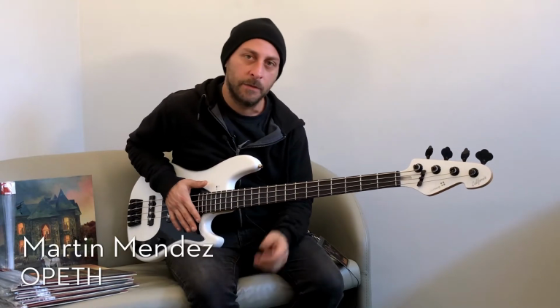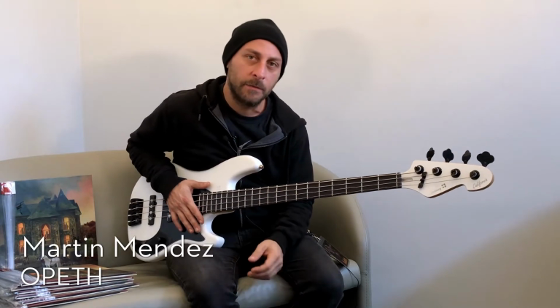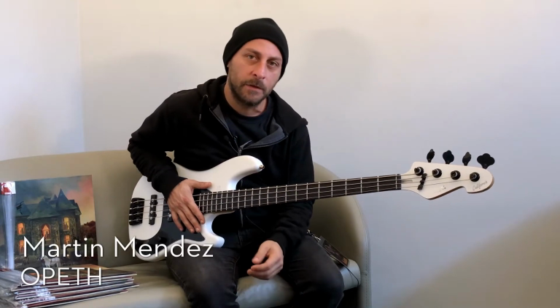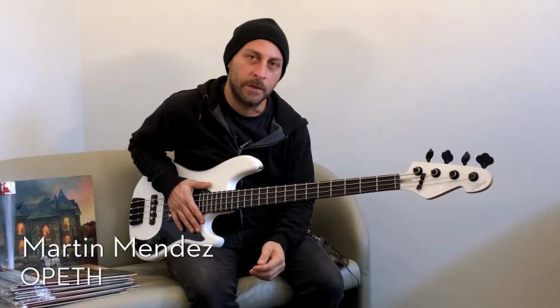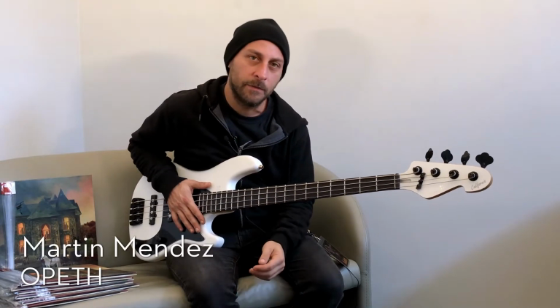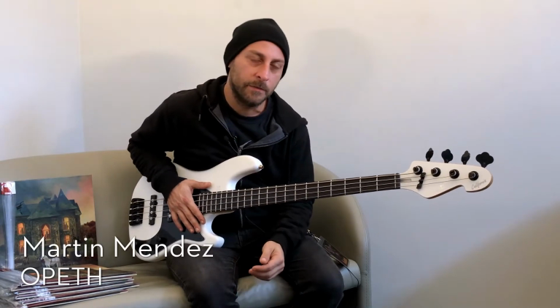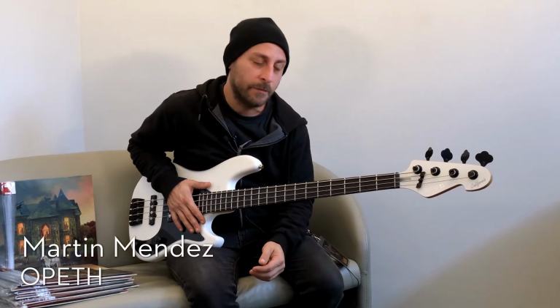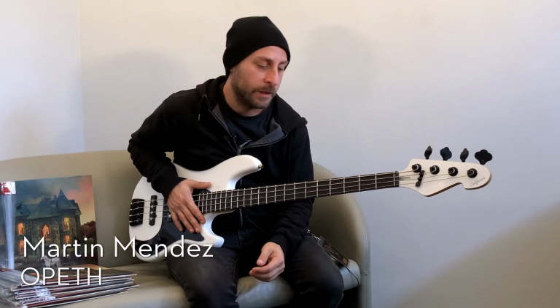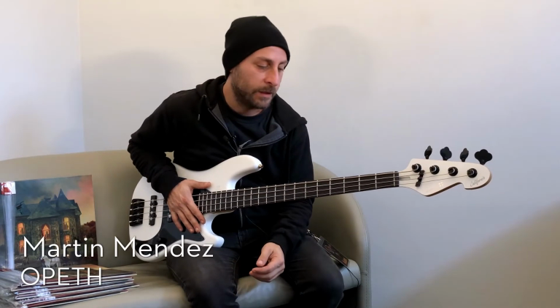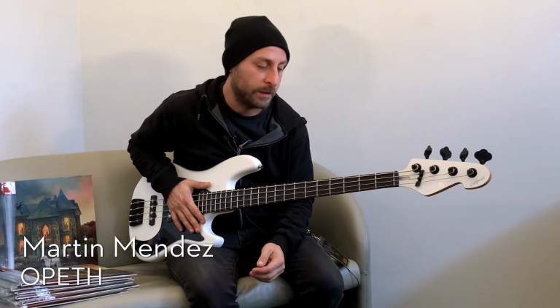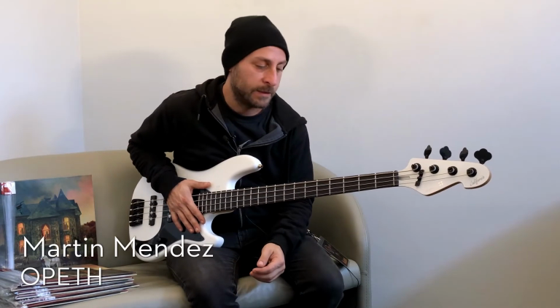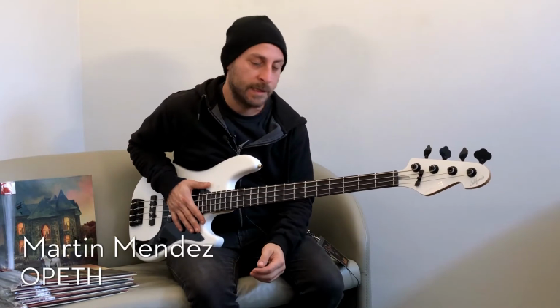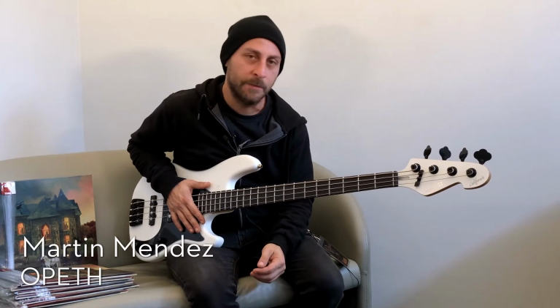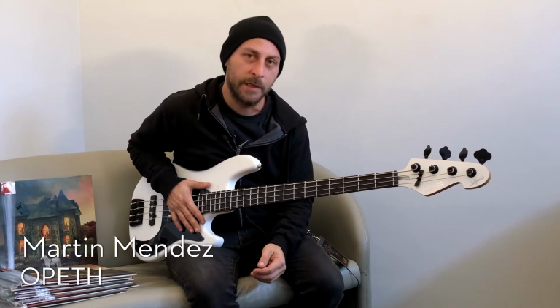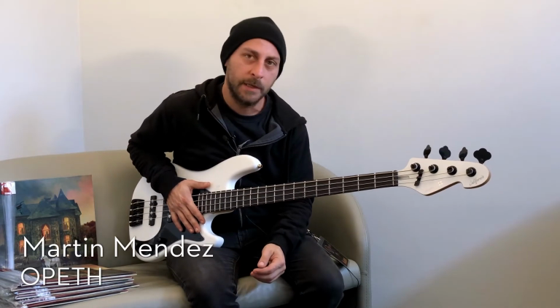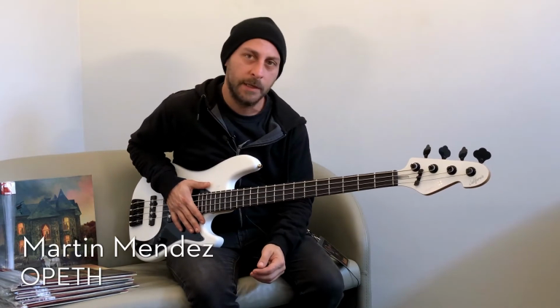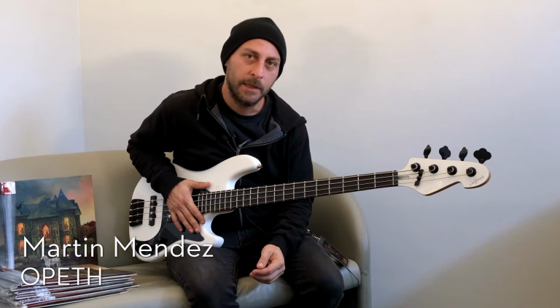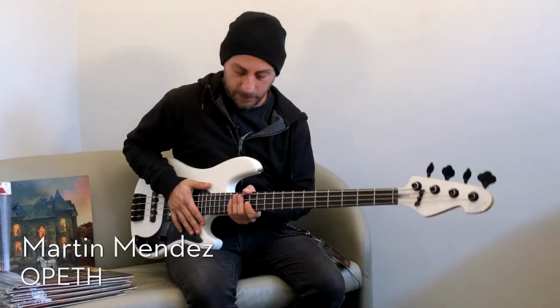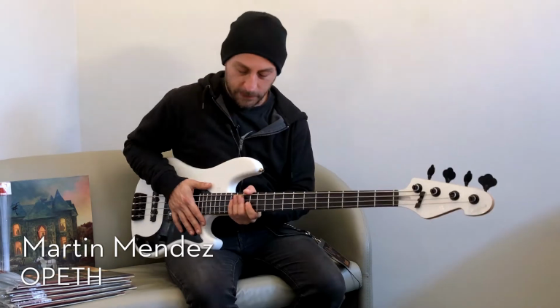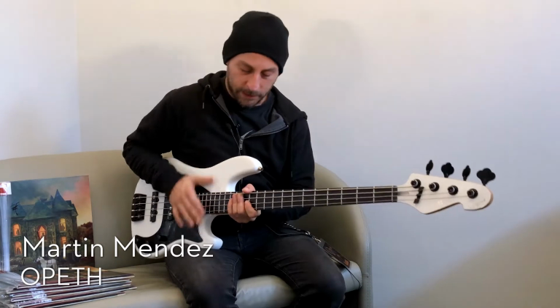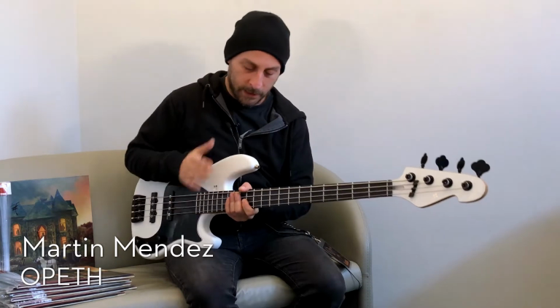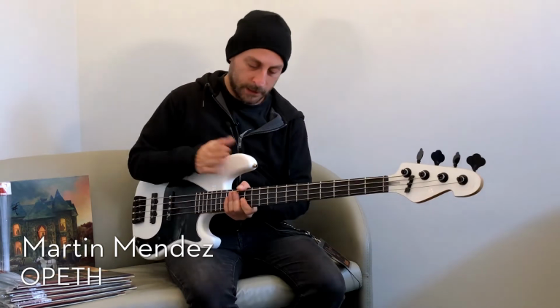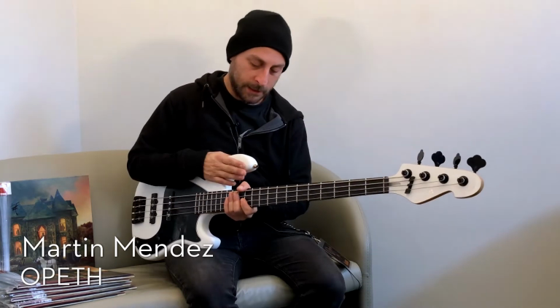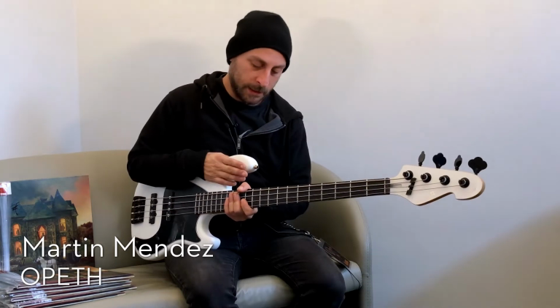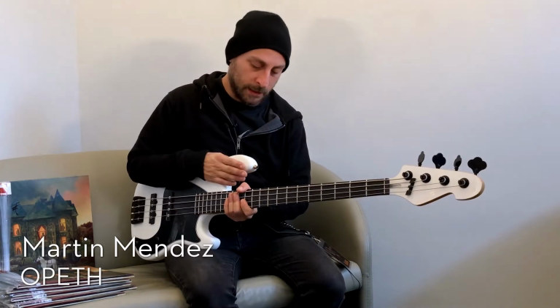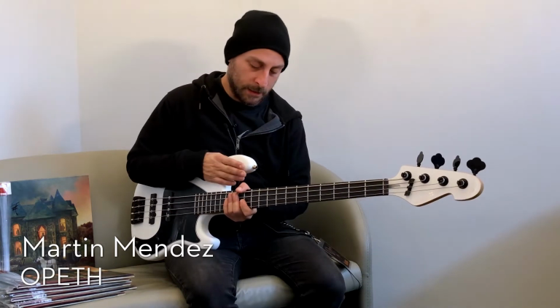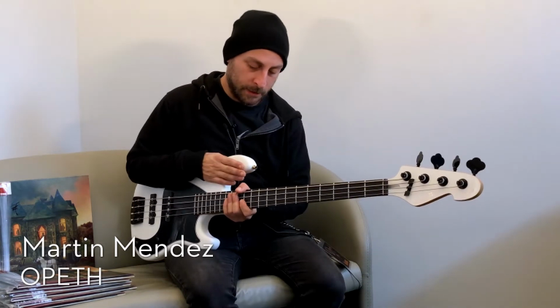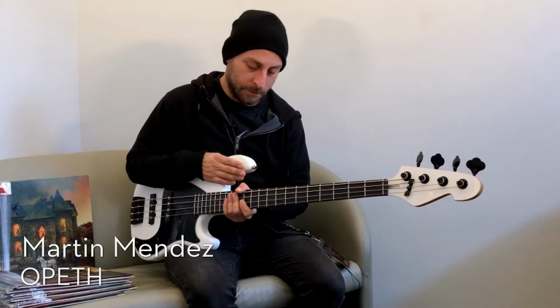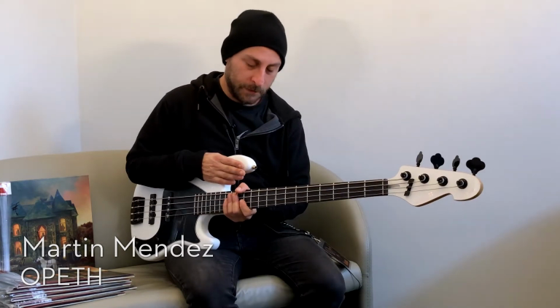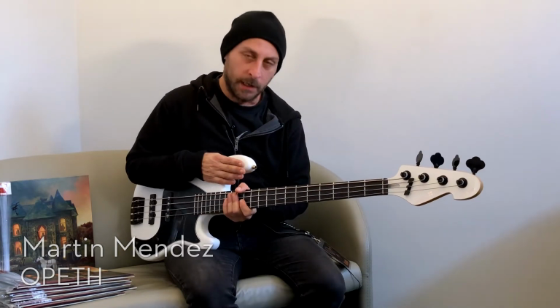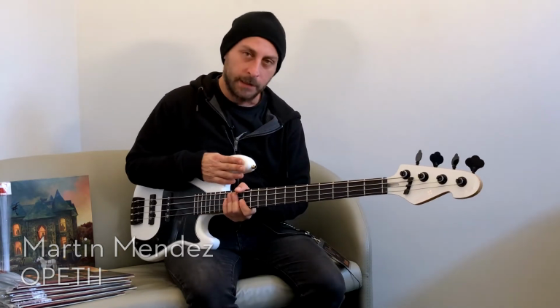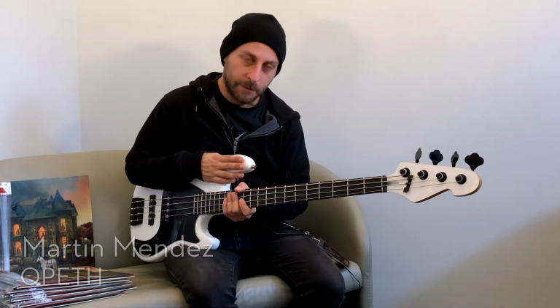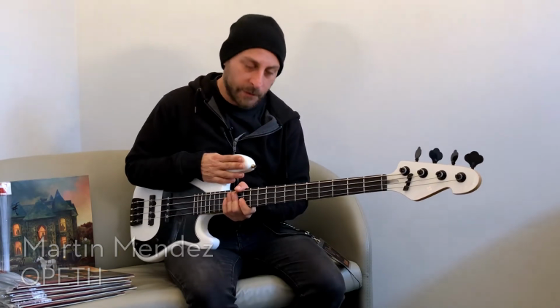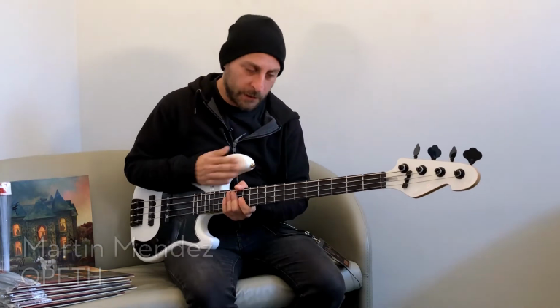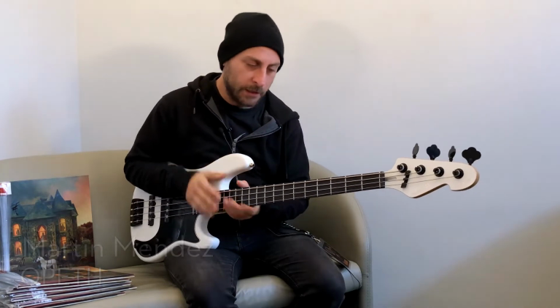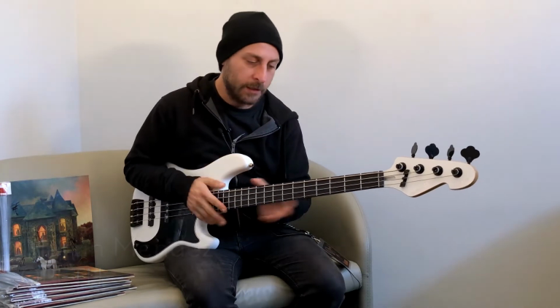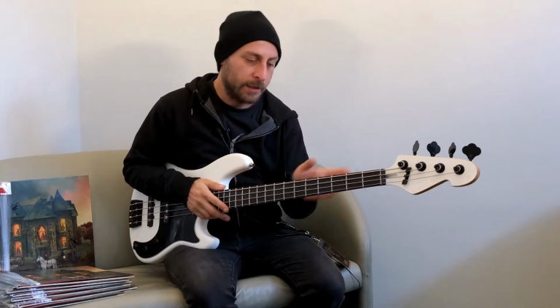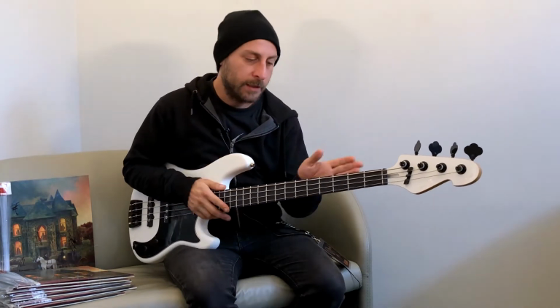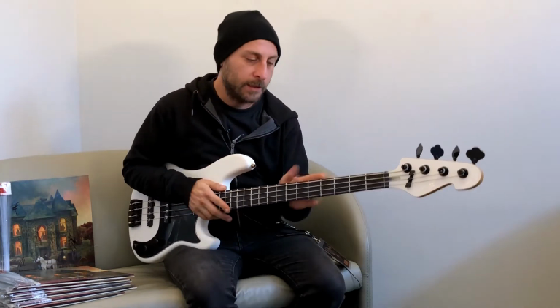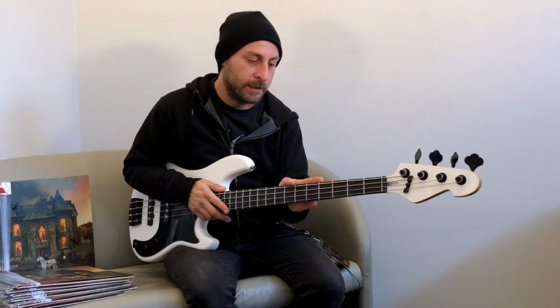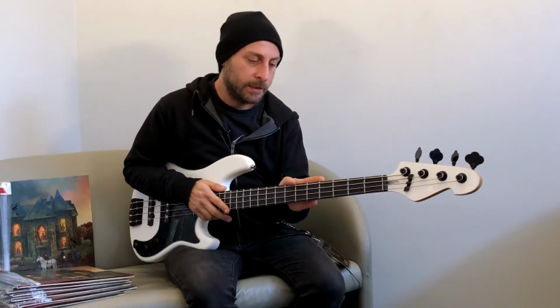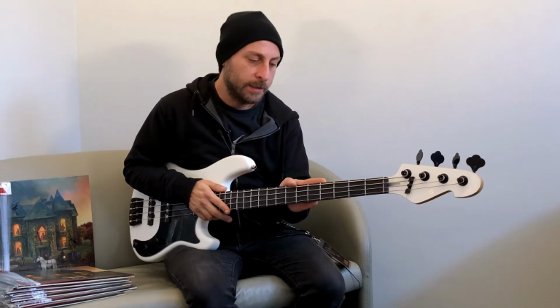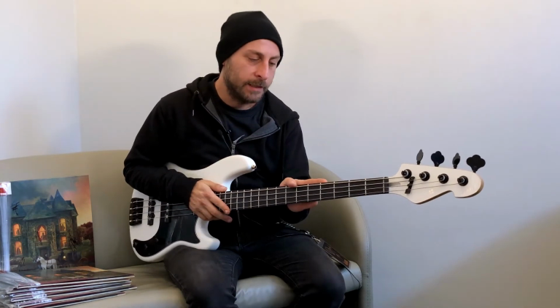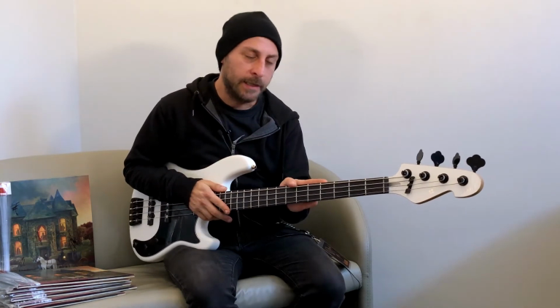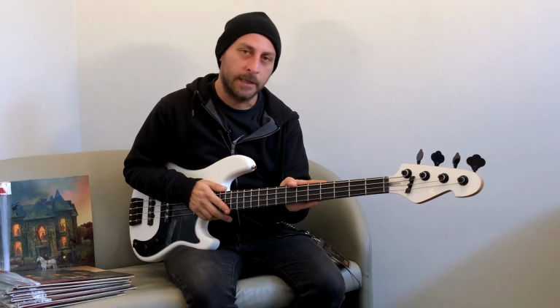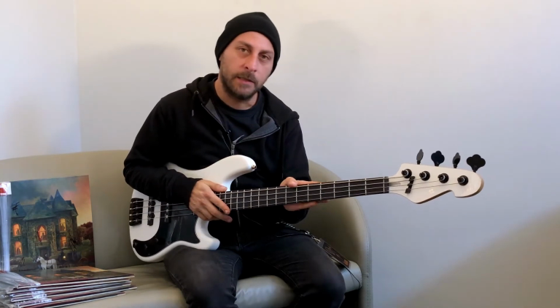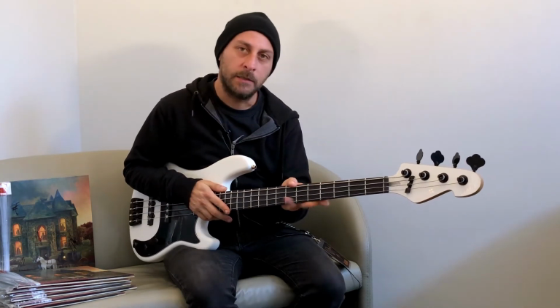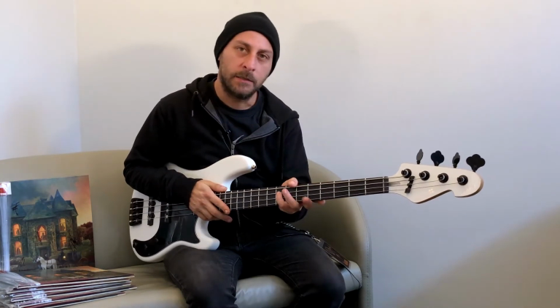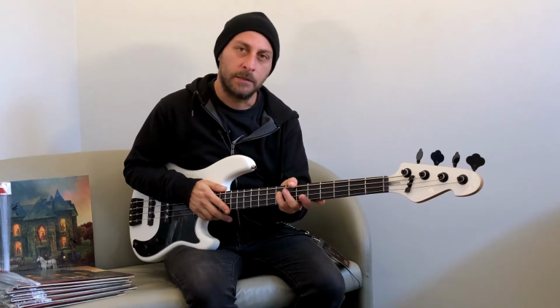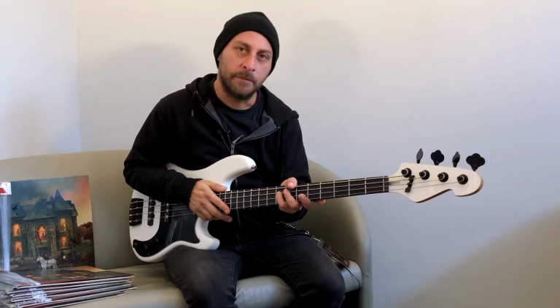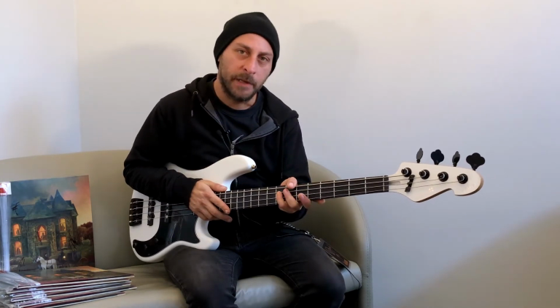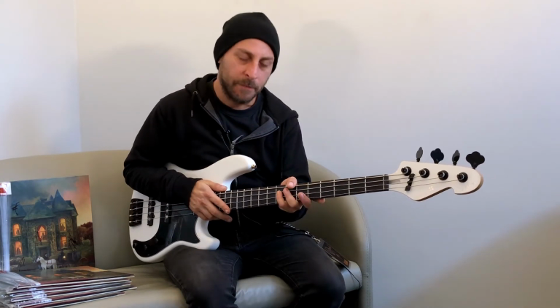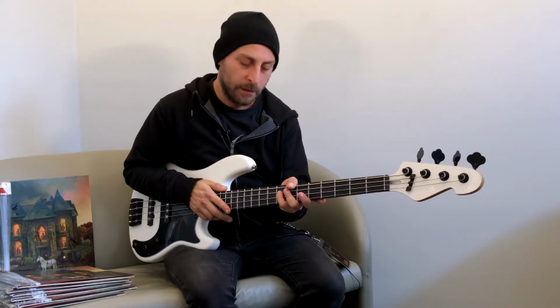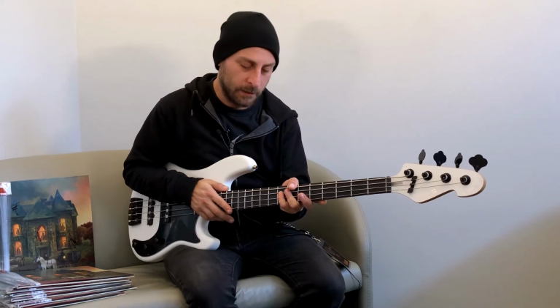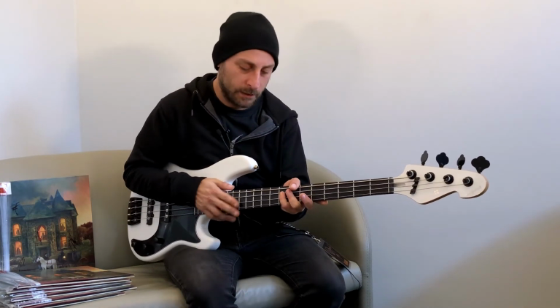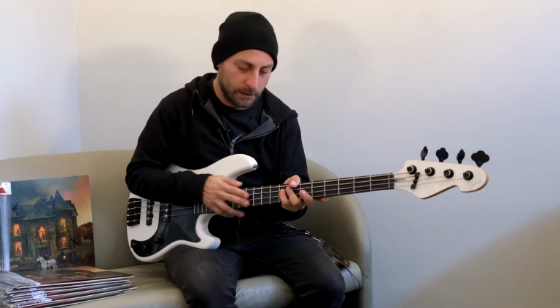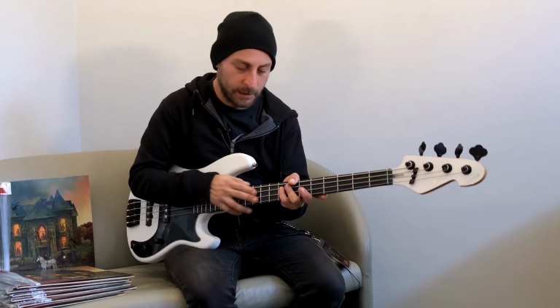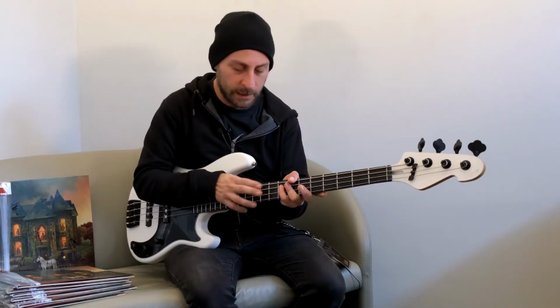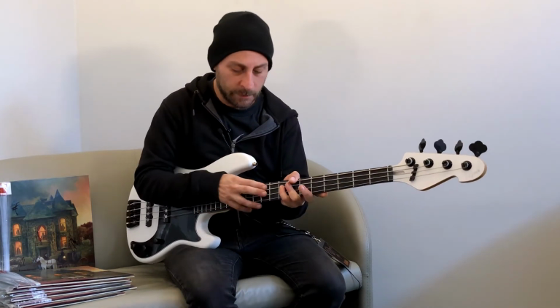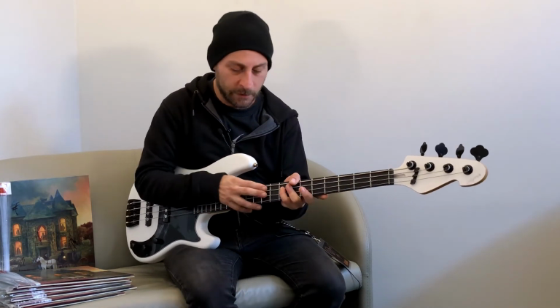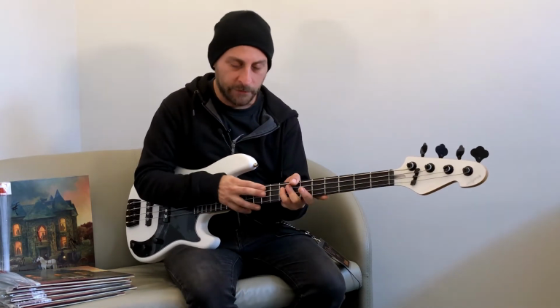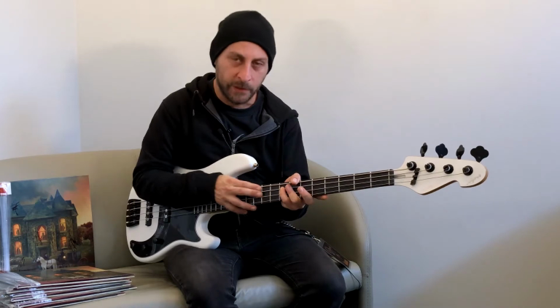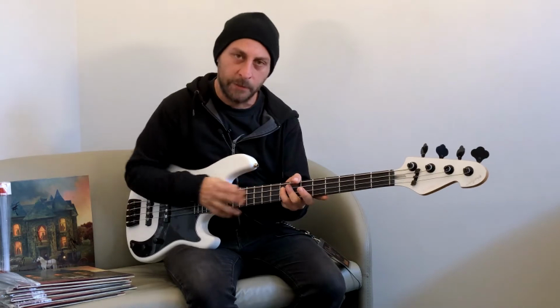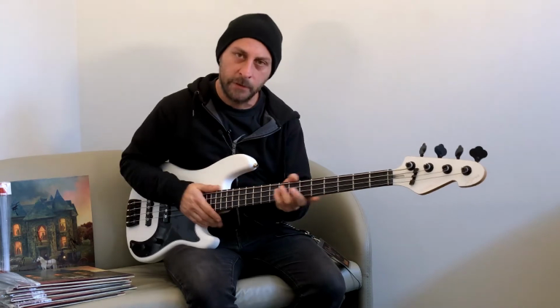I've been working with Sandberg. It has an older body, the neck is maple and an ebony fretboard.